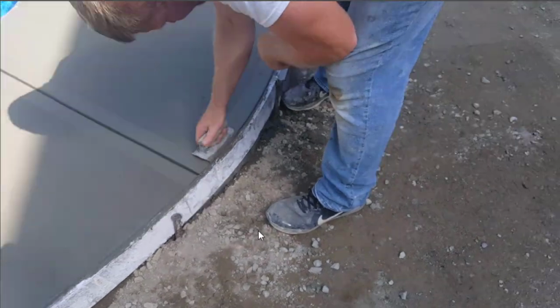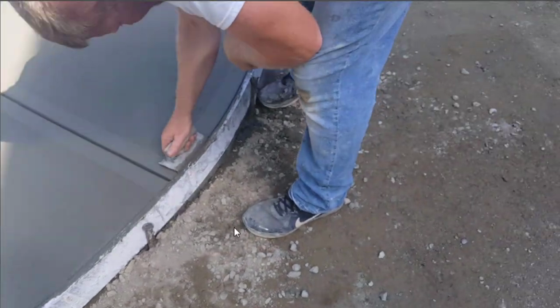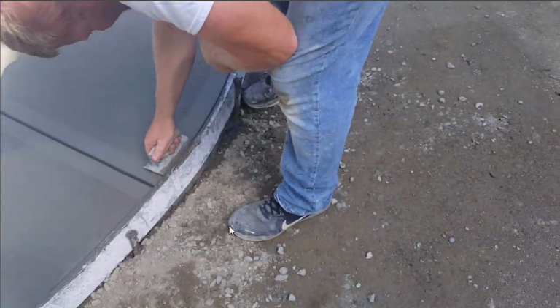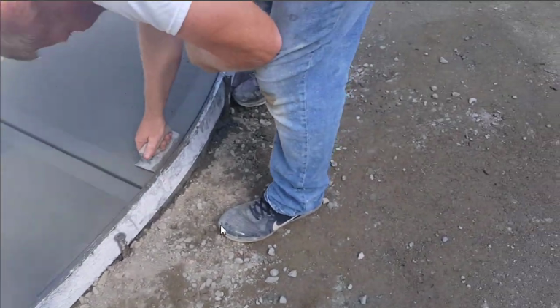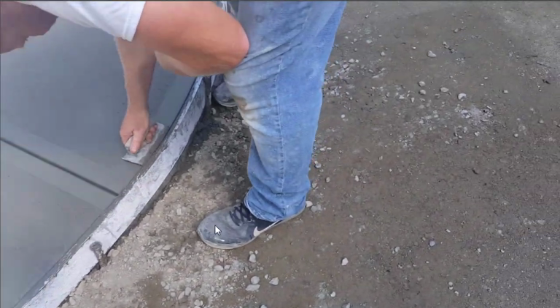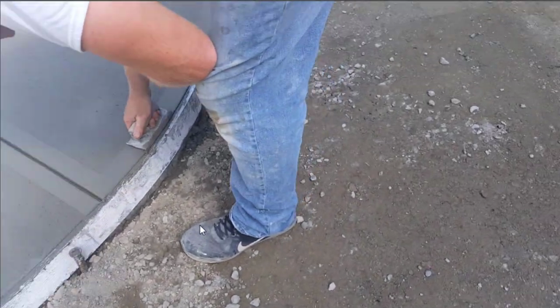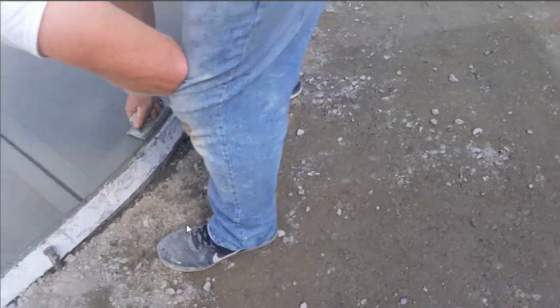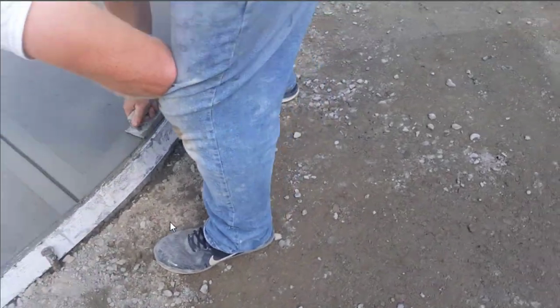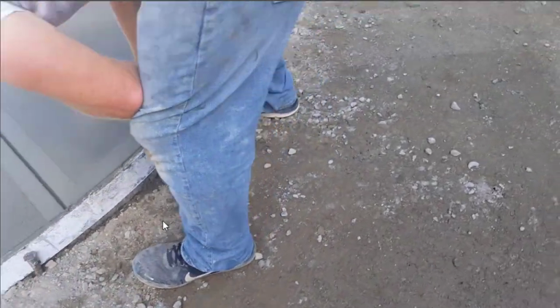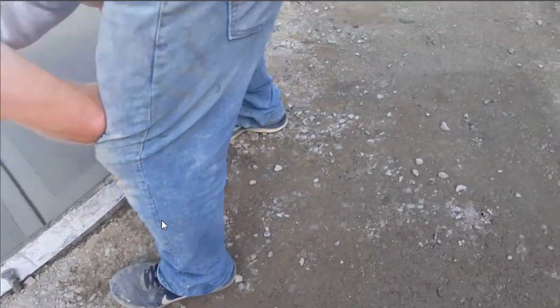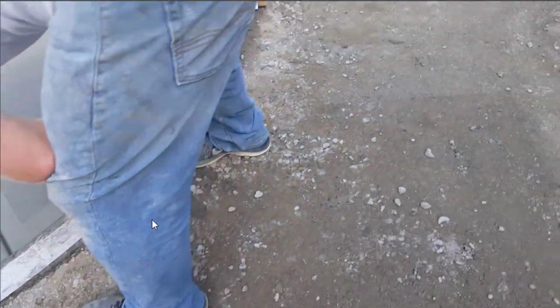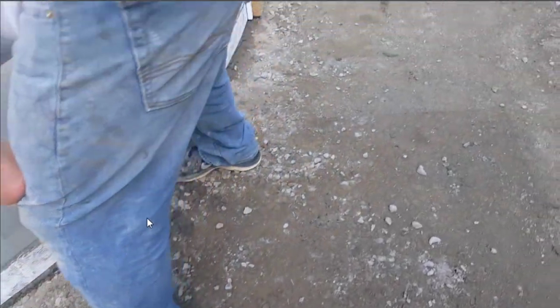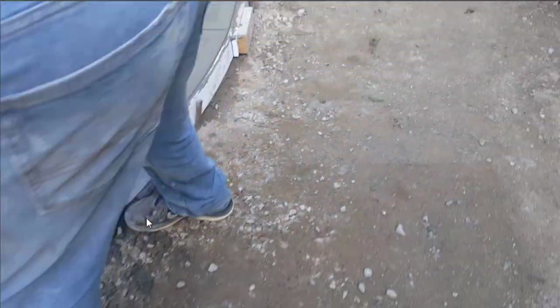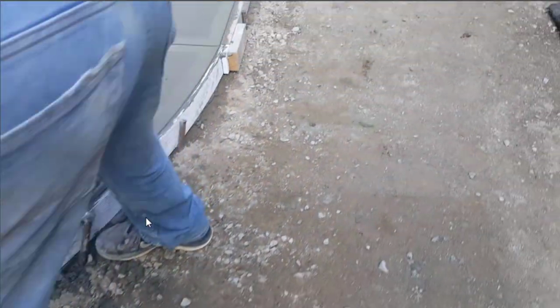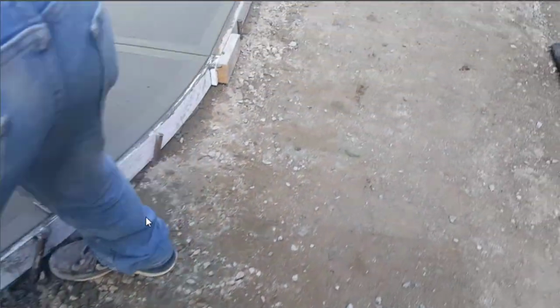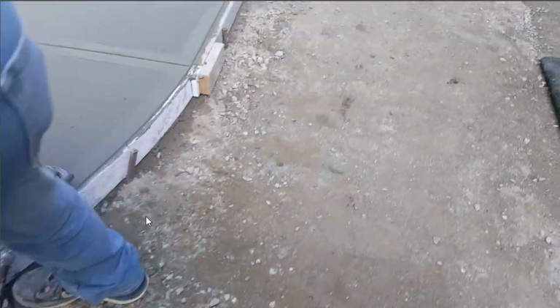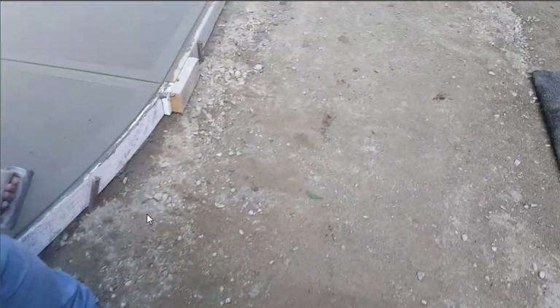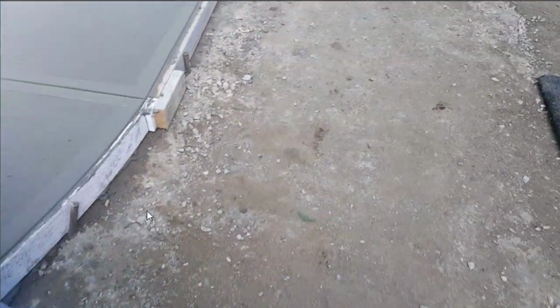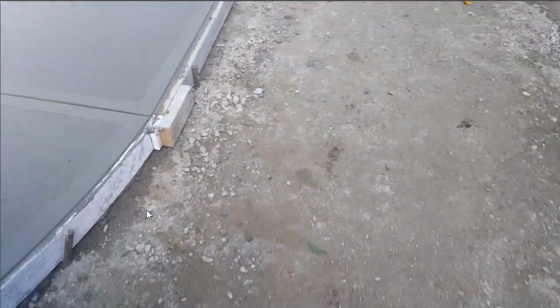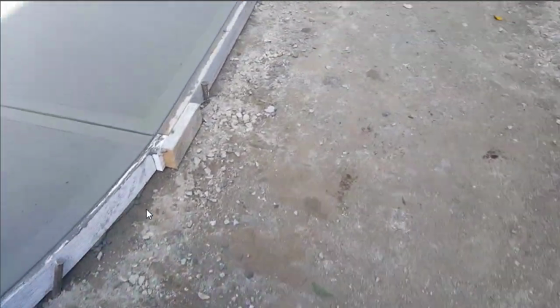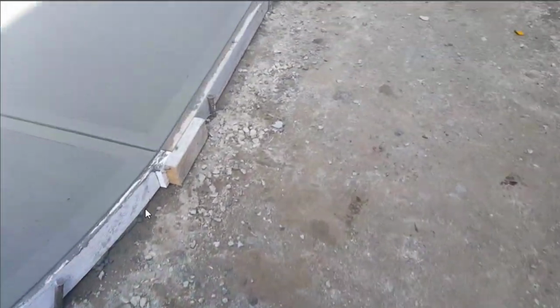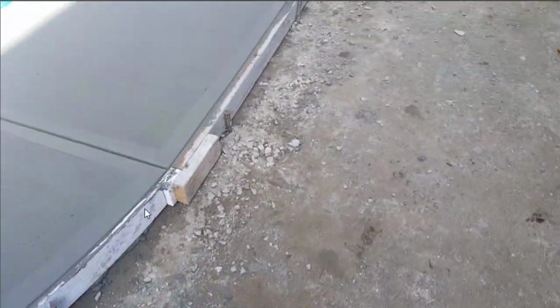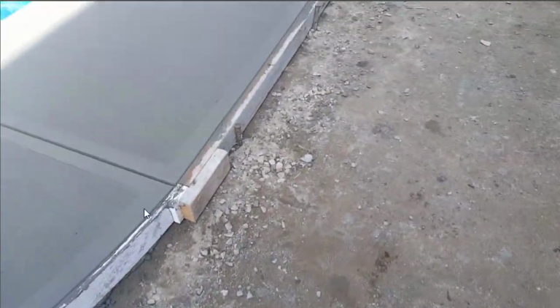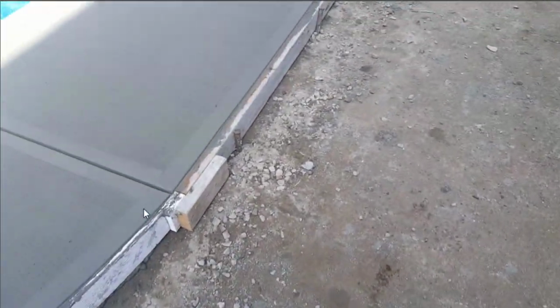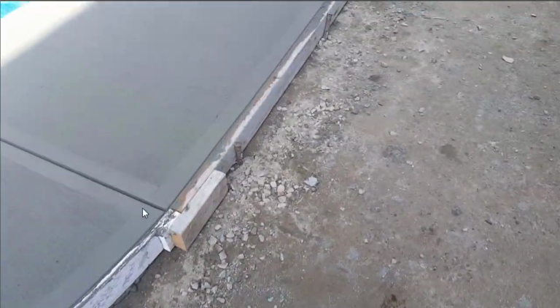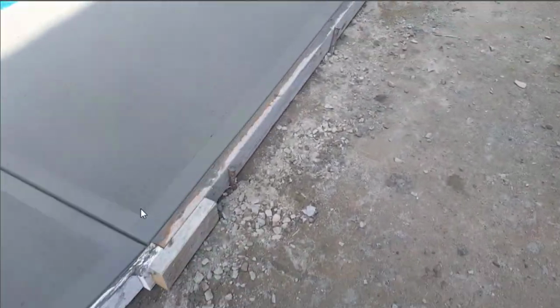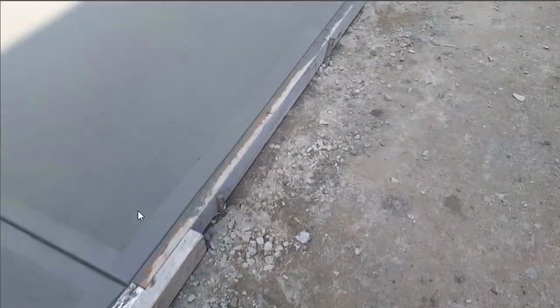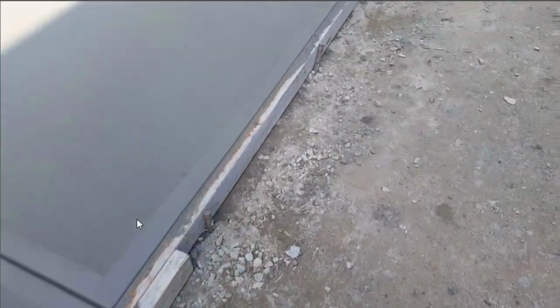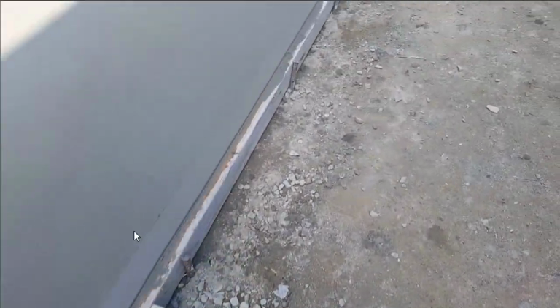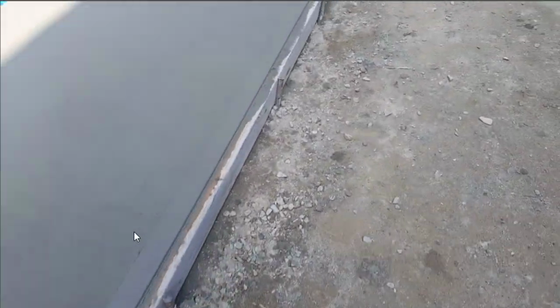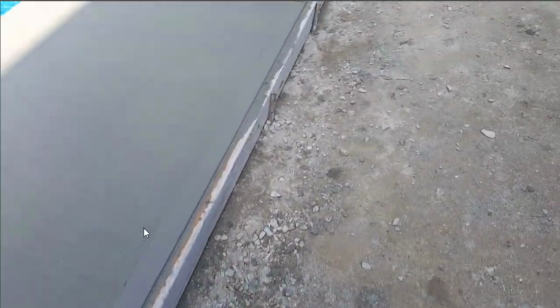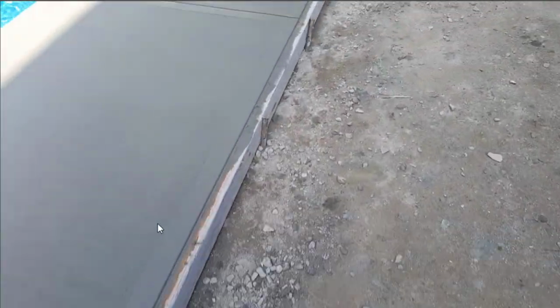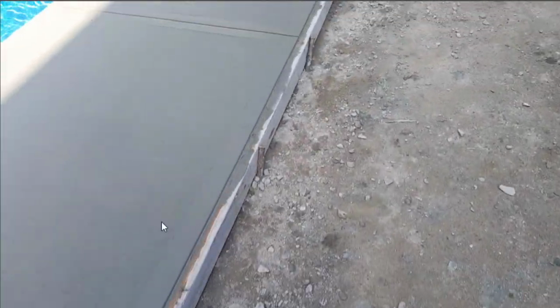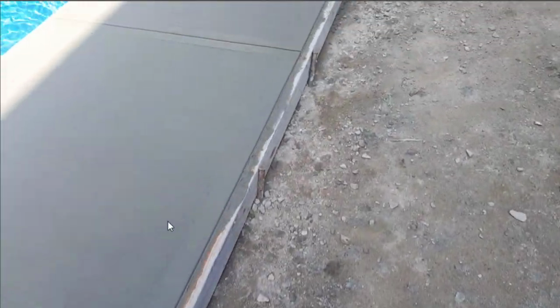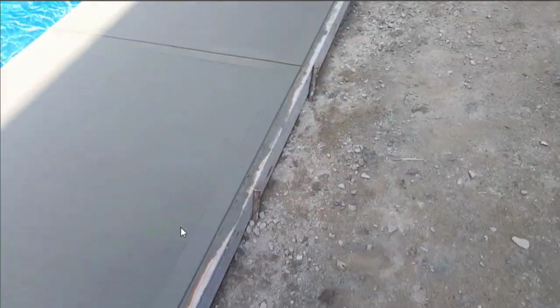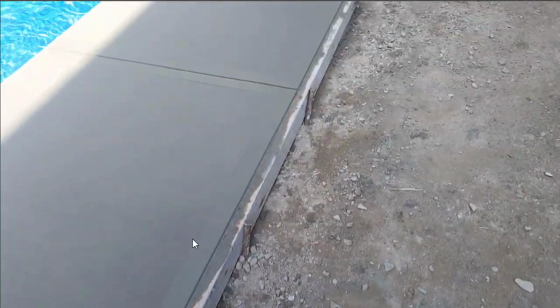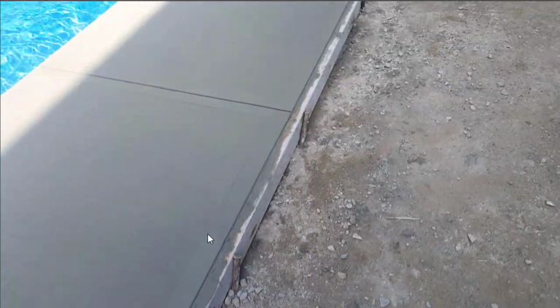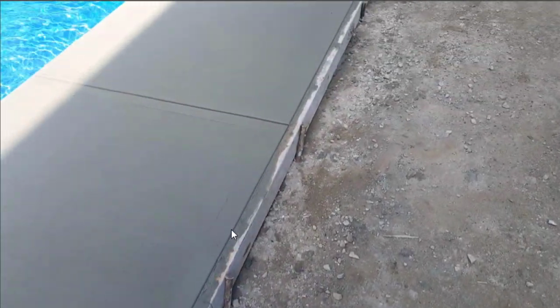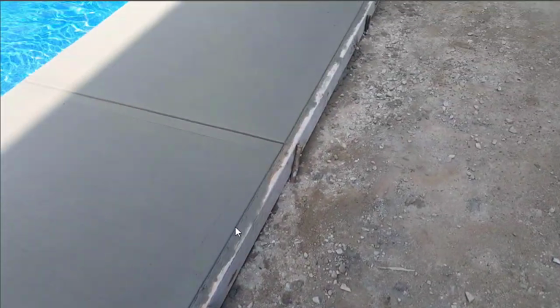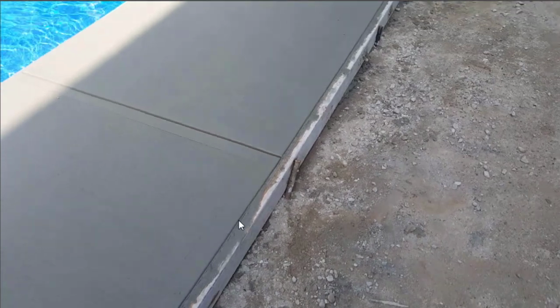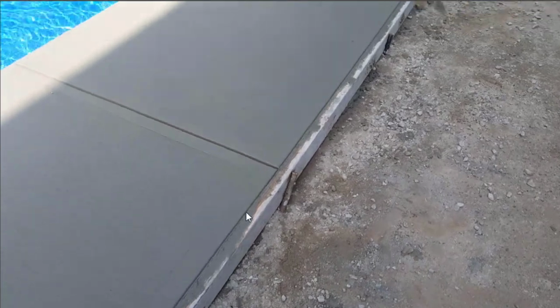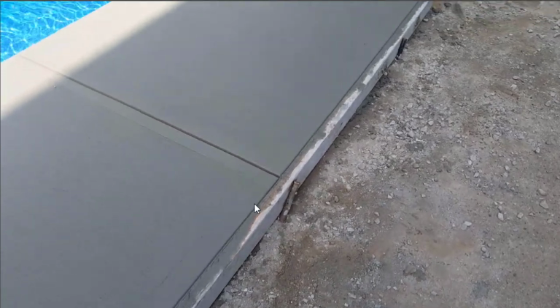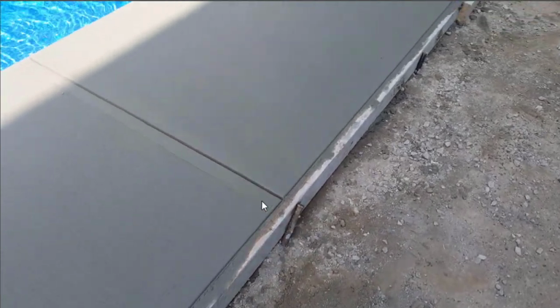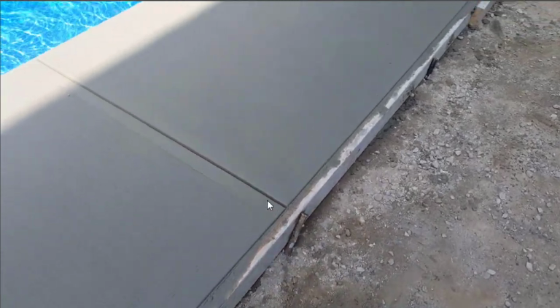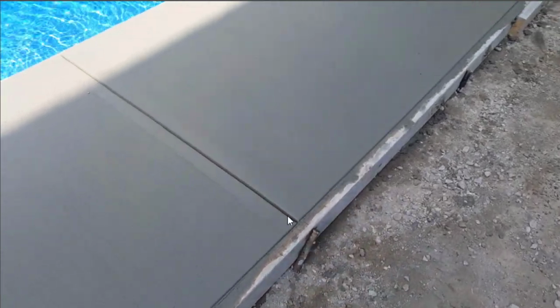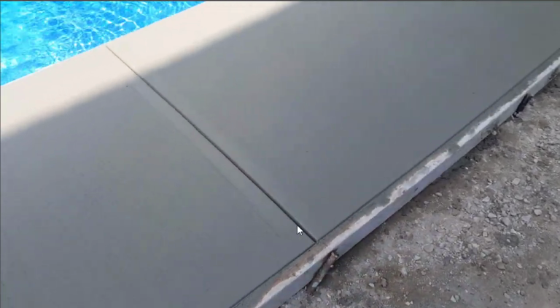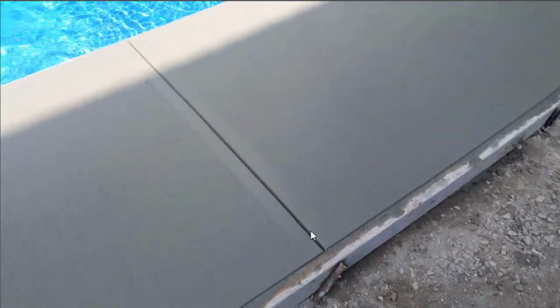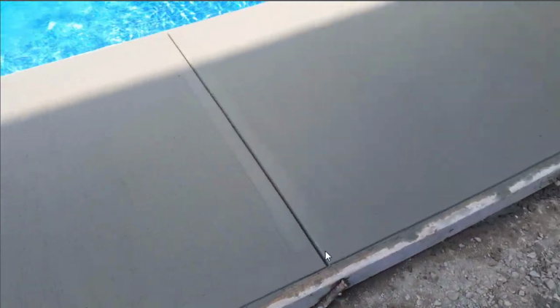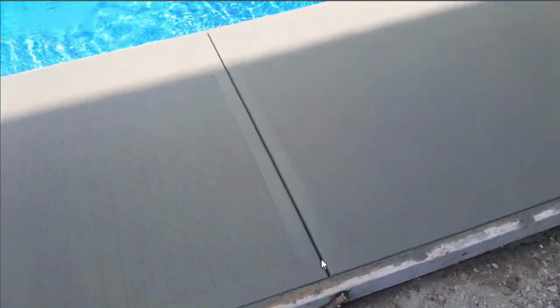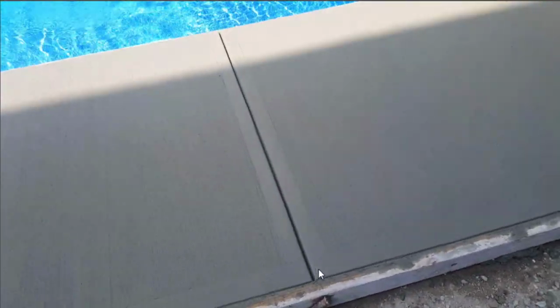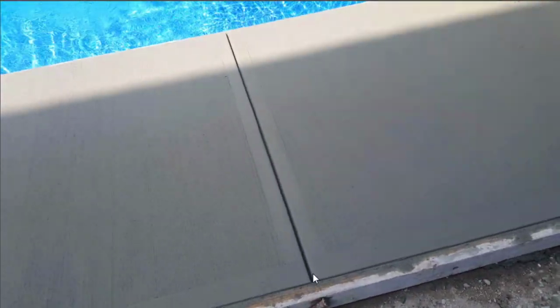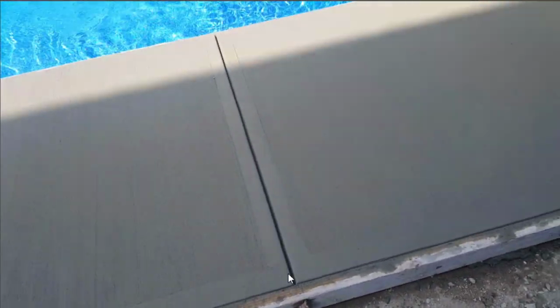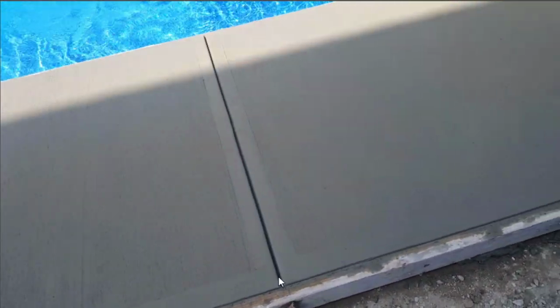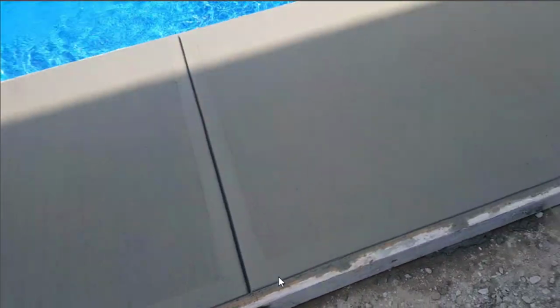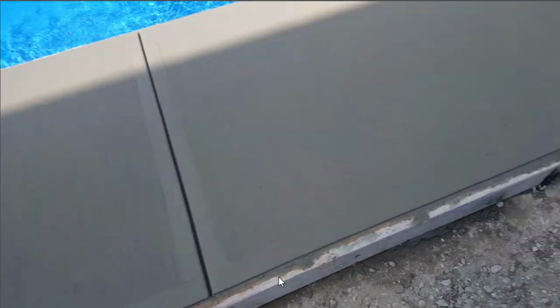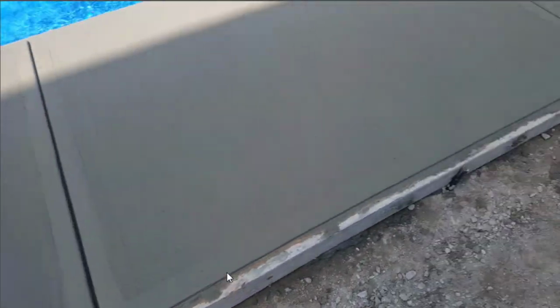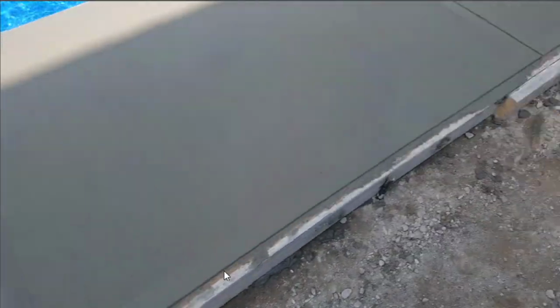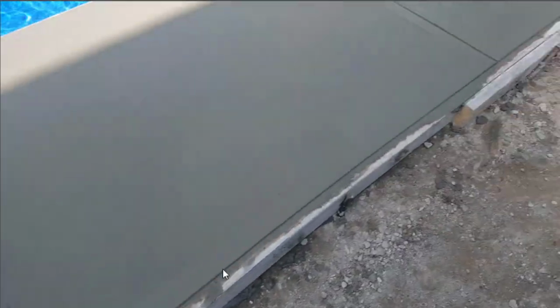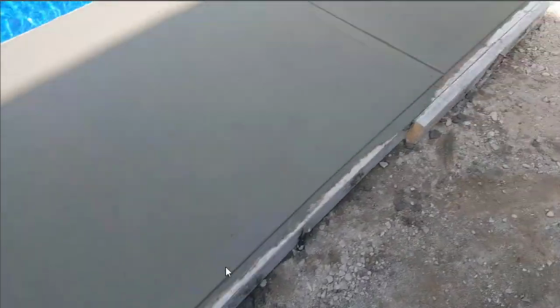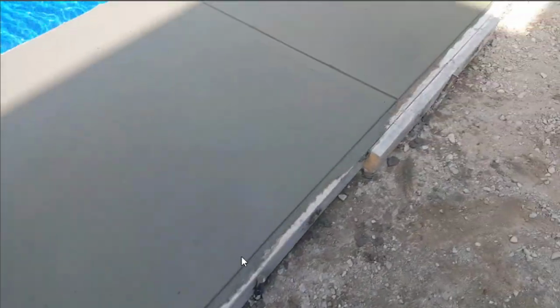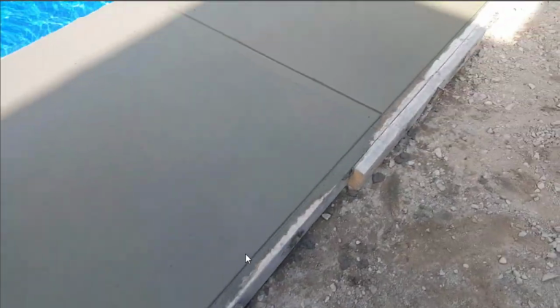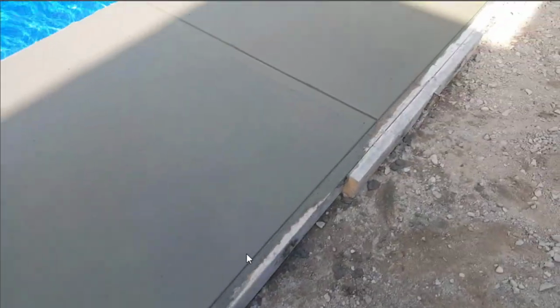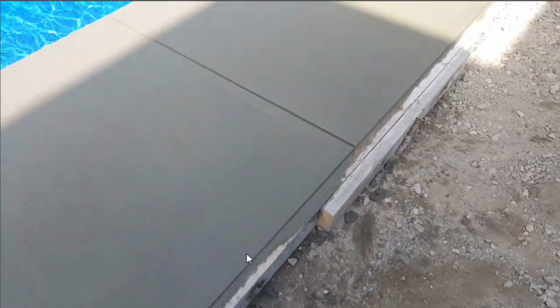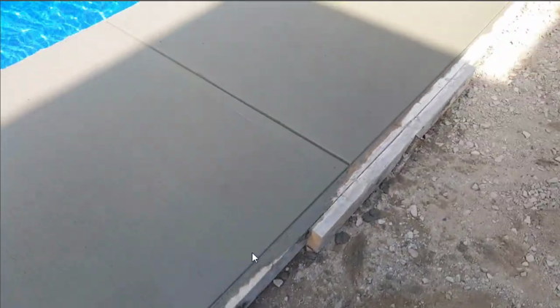And that's it guys. Once we have it at this point, that's done — then we leave it and let it dry overnight usually, and then we'll come back and strip the forms off.